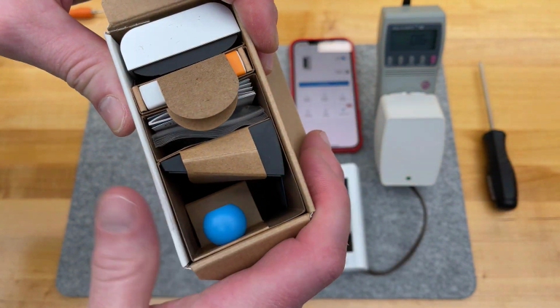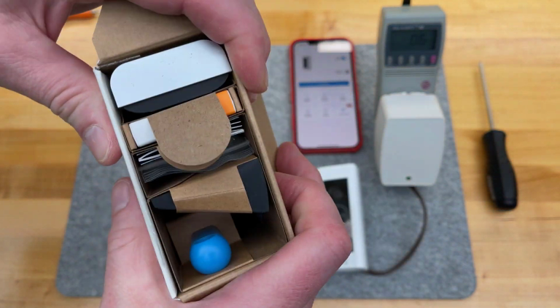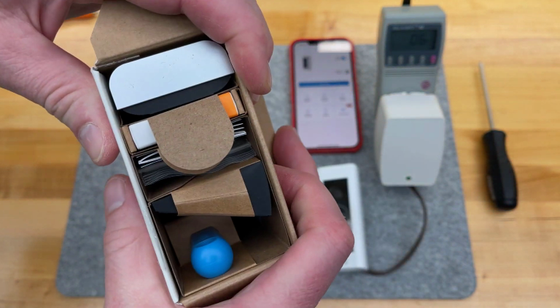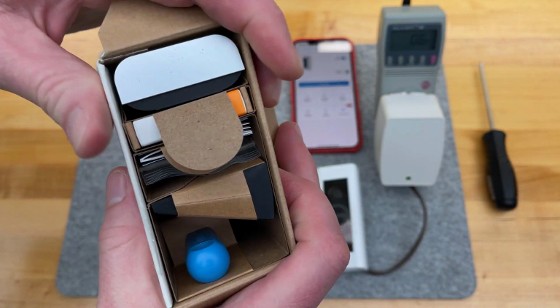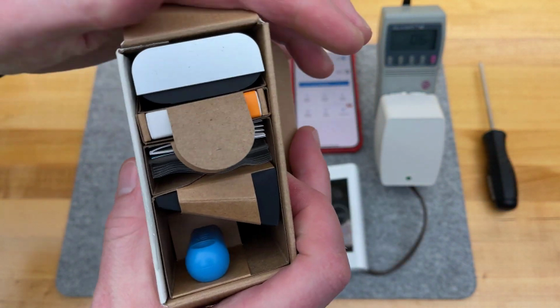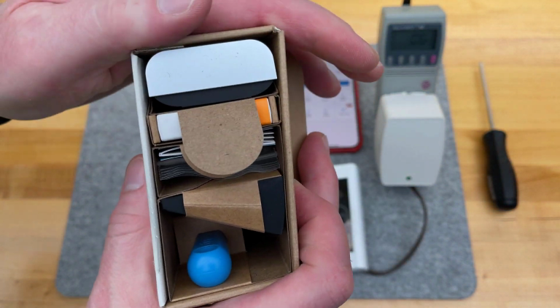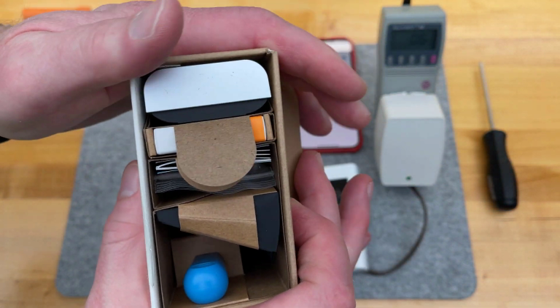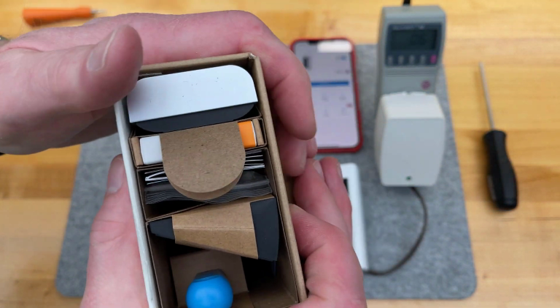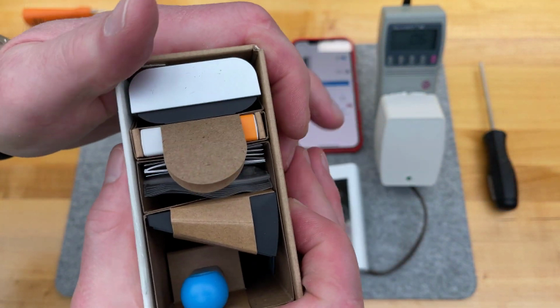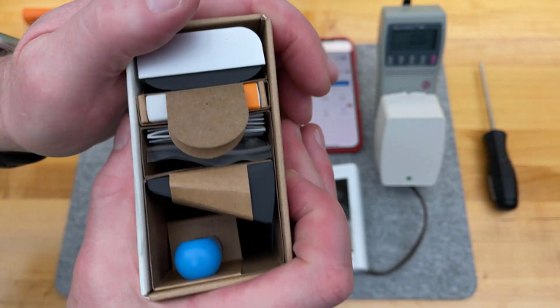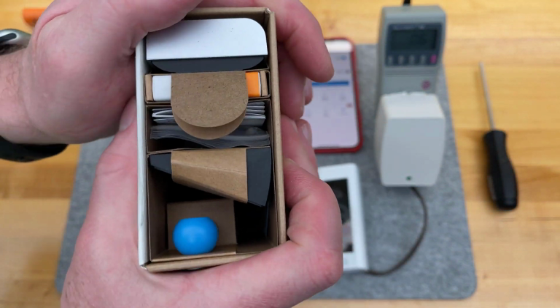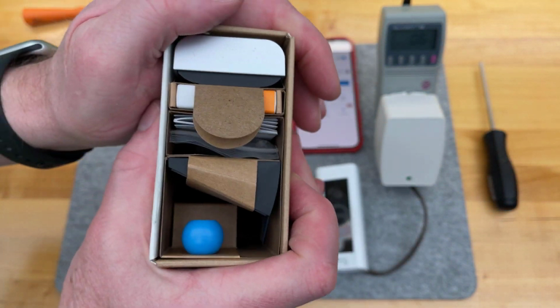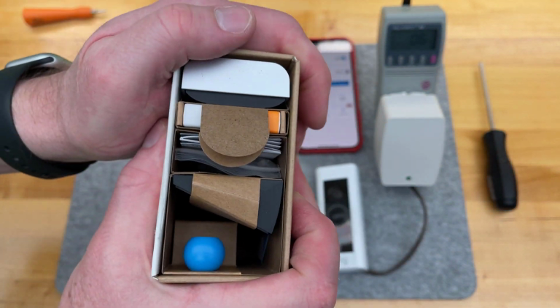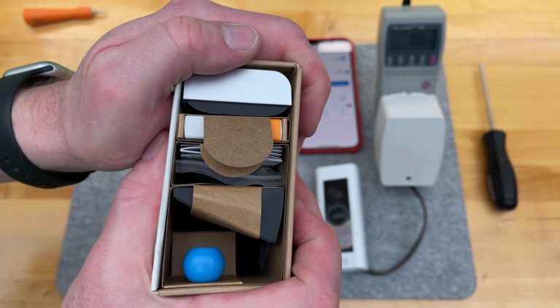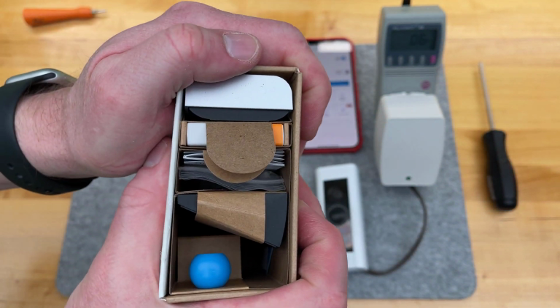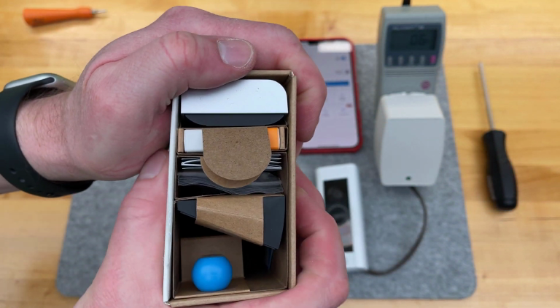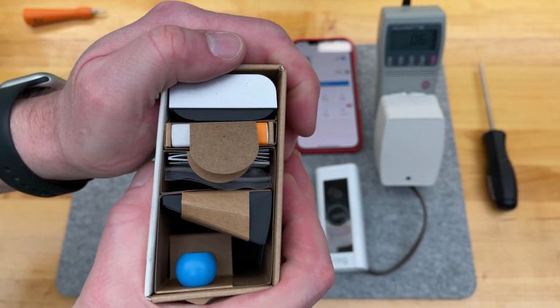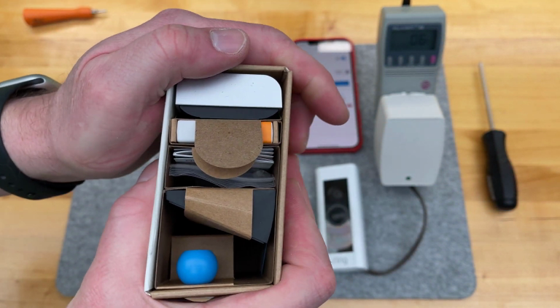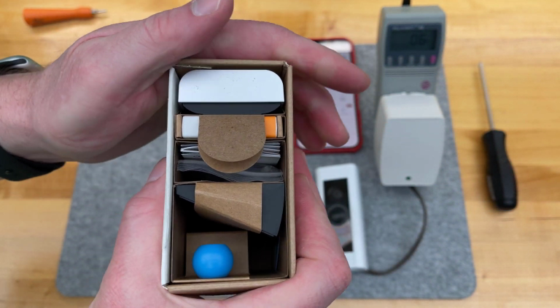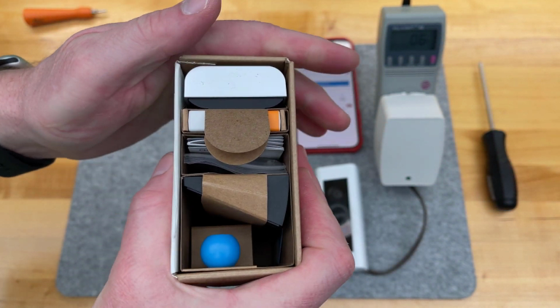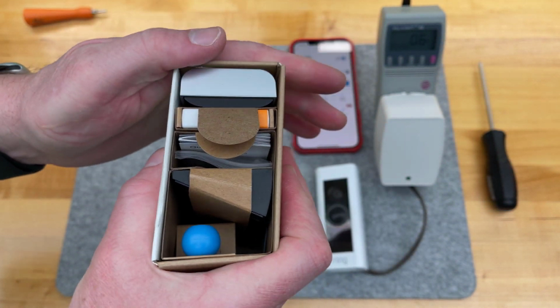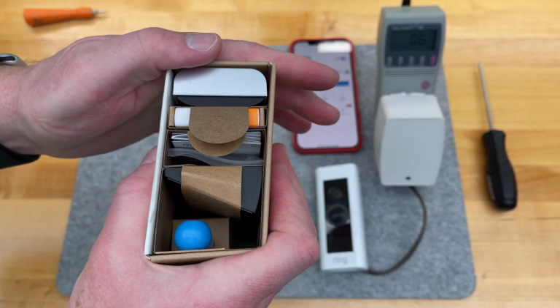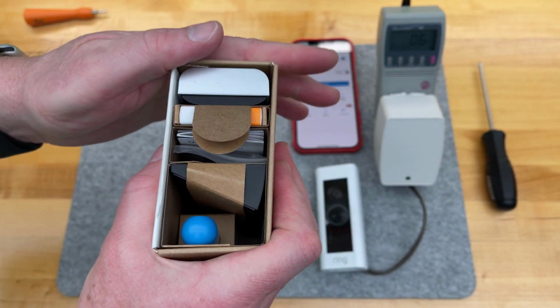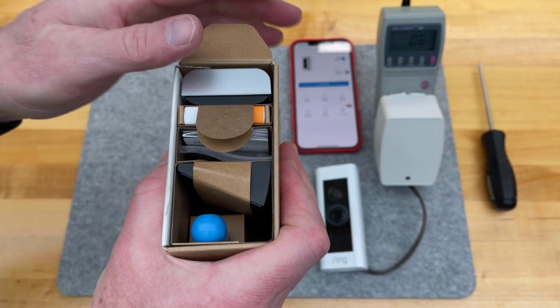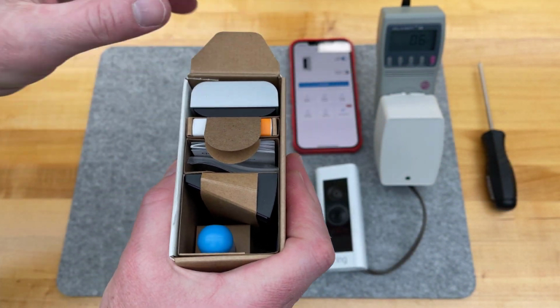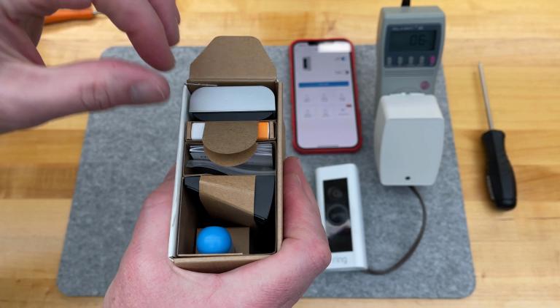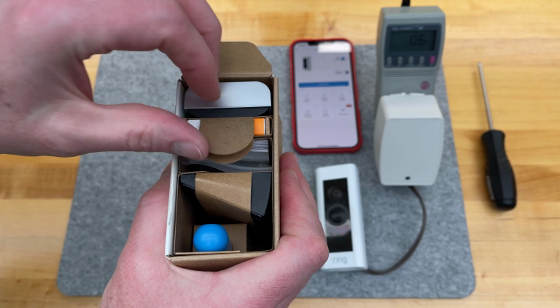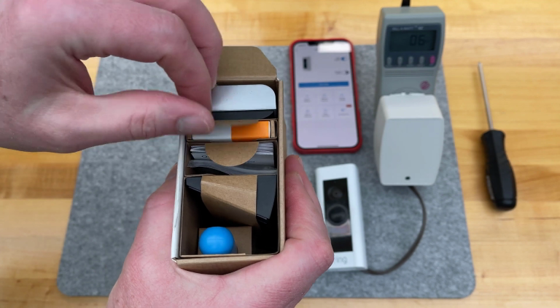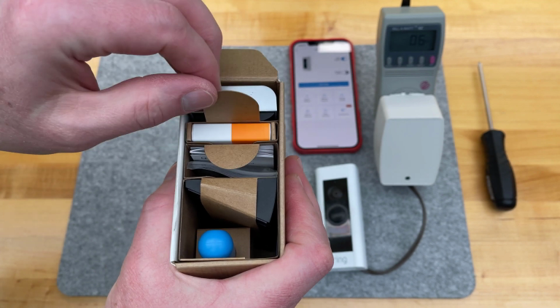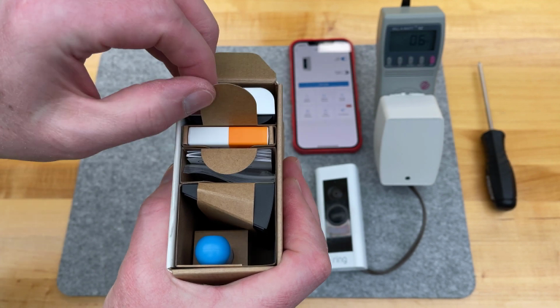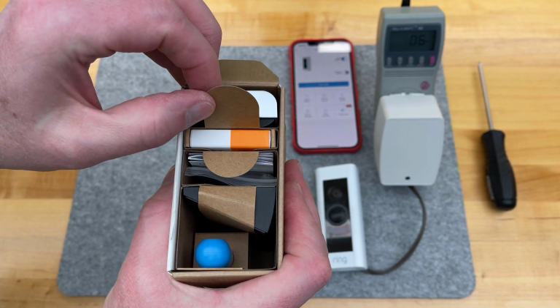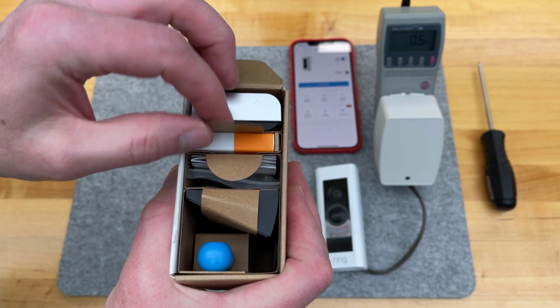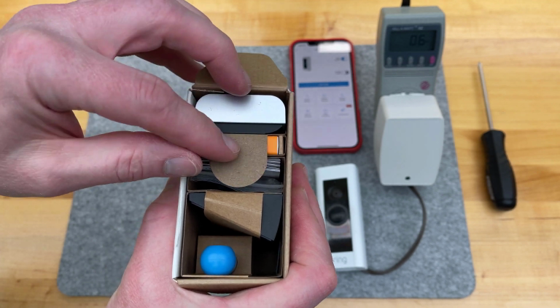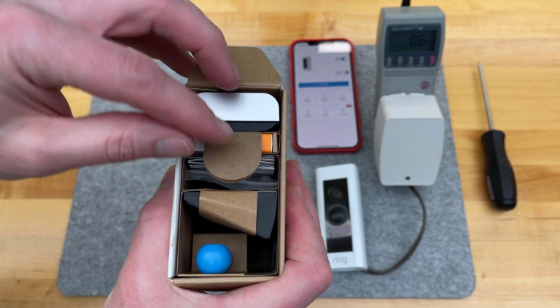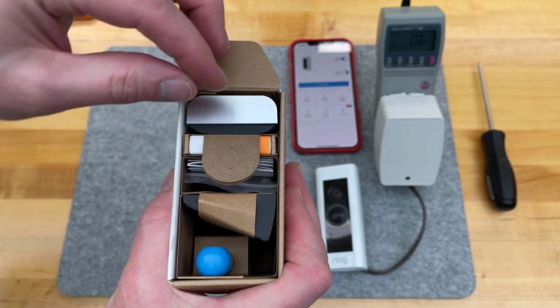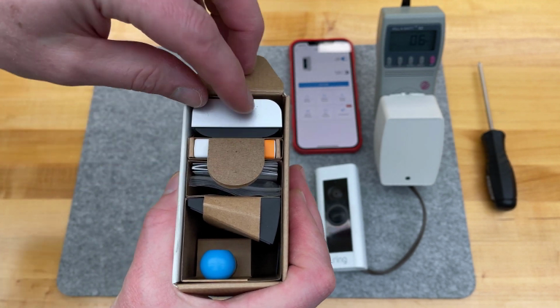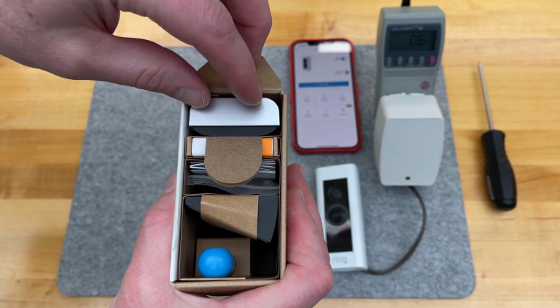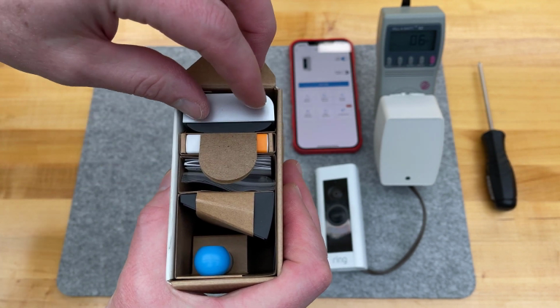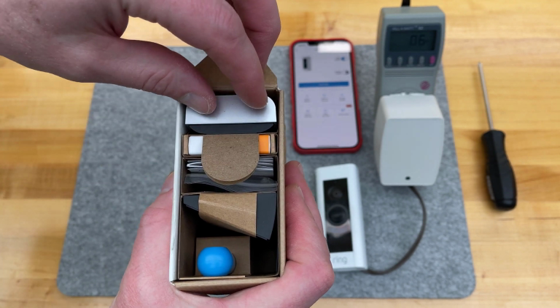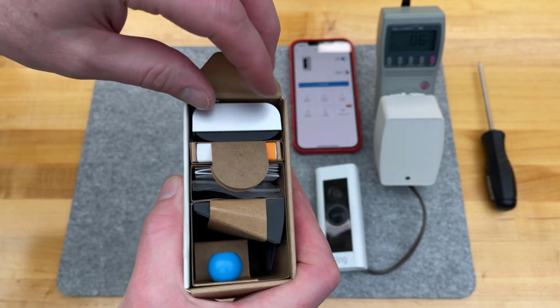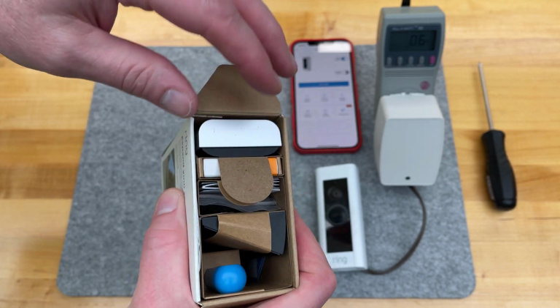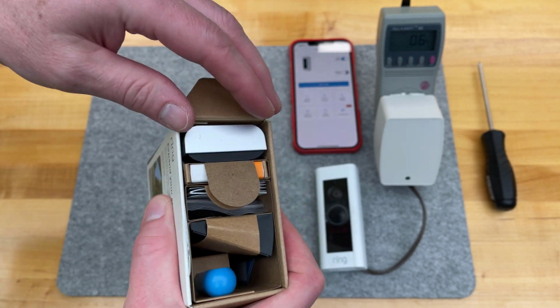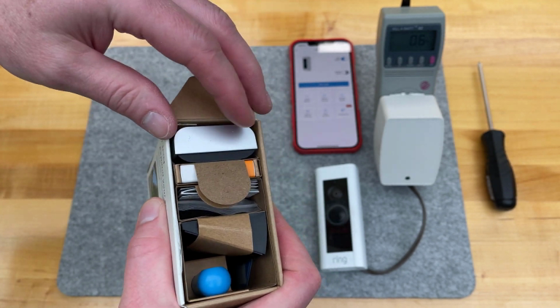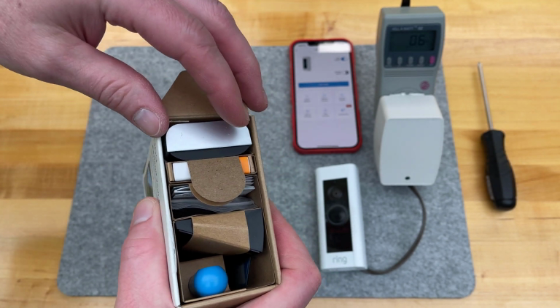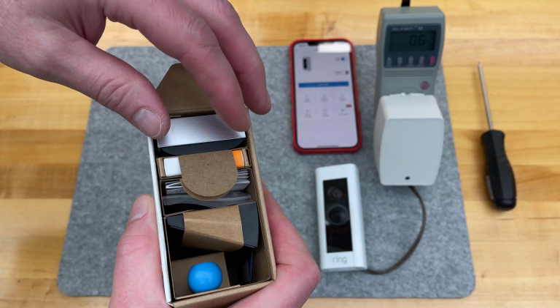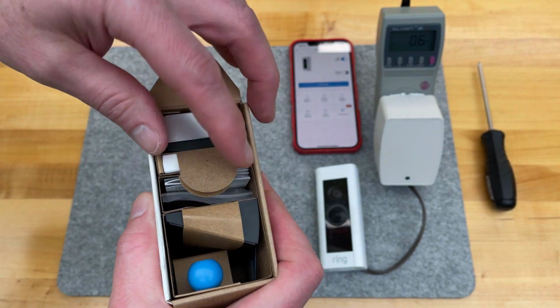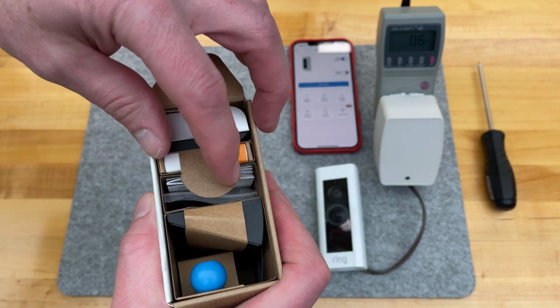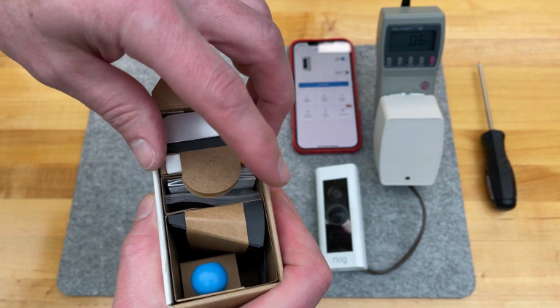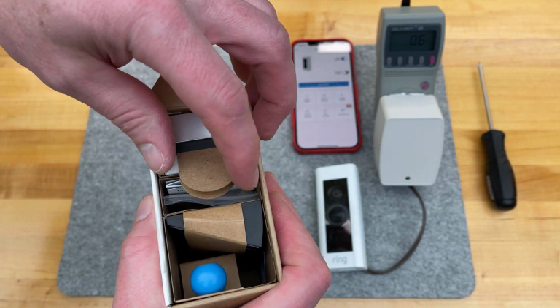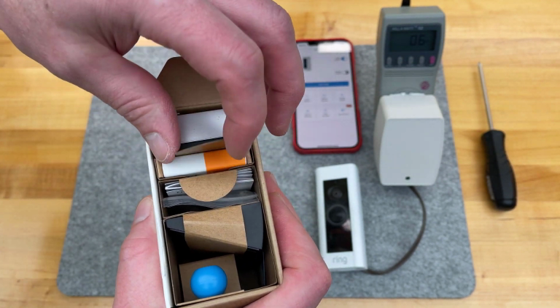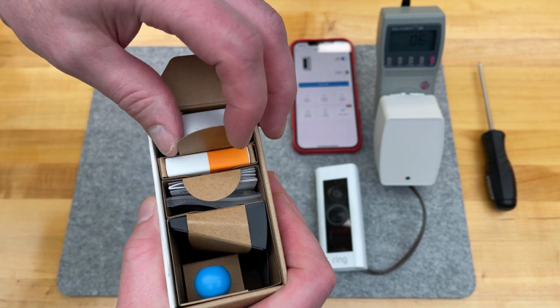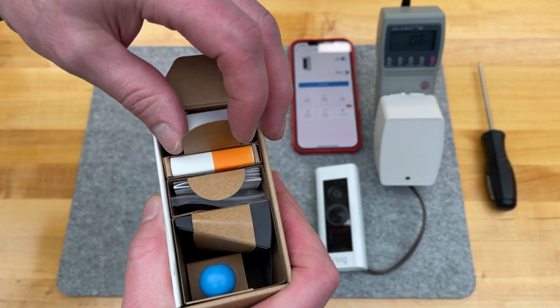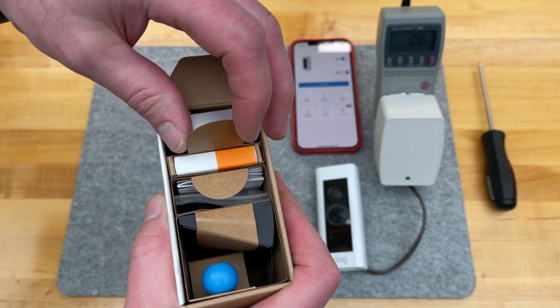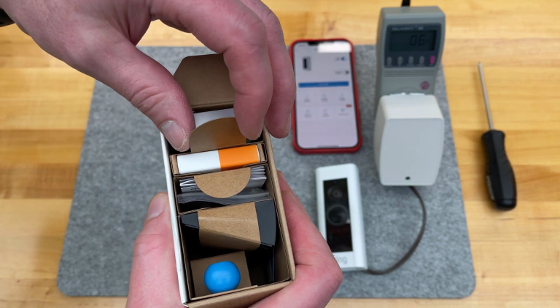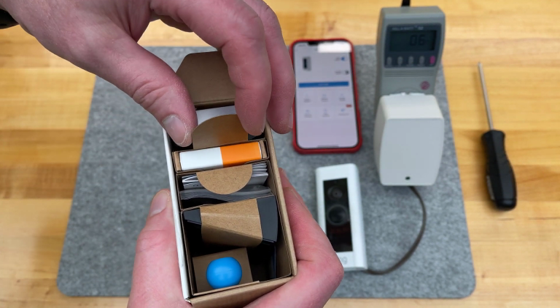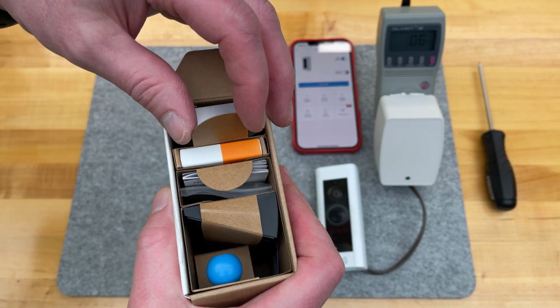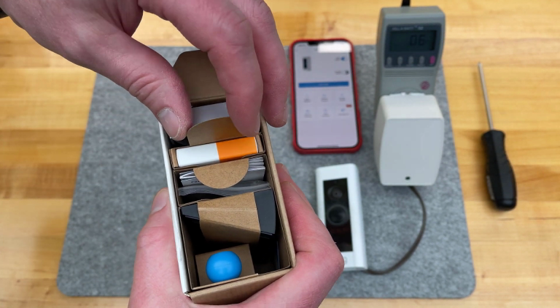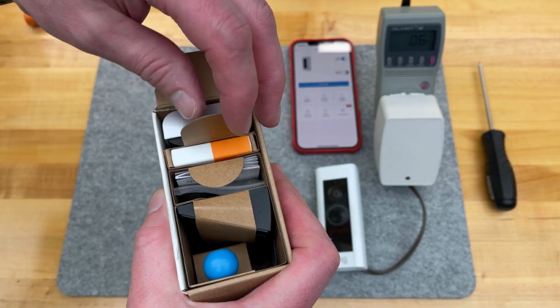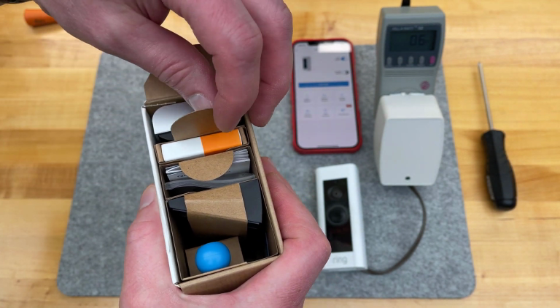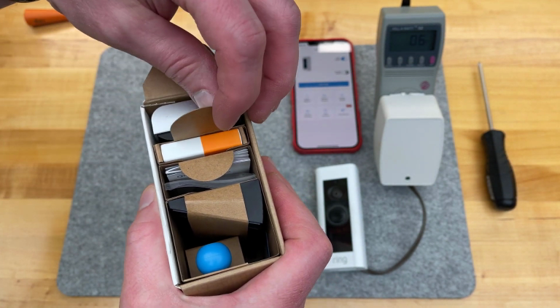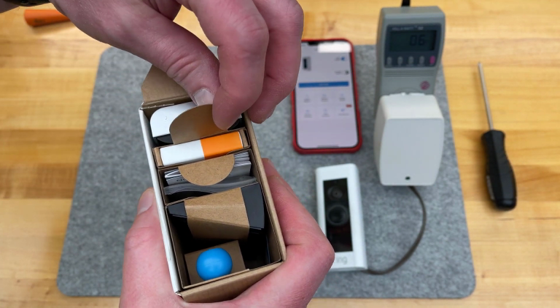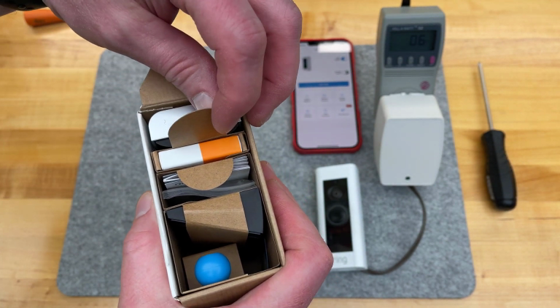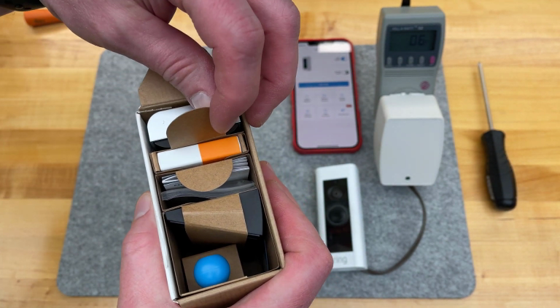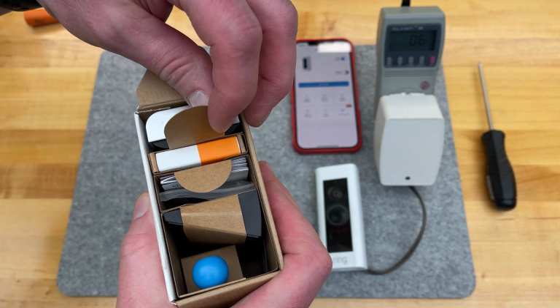I actually expect some packages tomorrow, so during my normal work day it'll be interesting to see if the pop-up alerts and motion notifications work well.